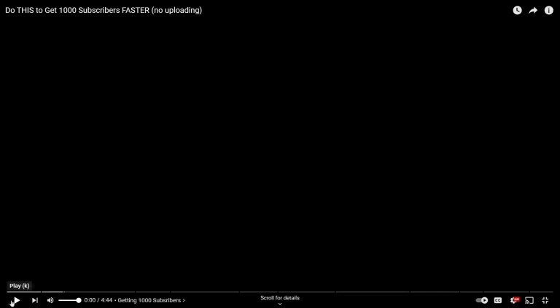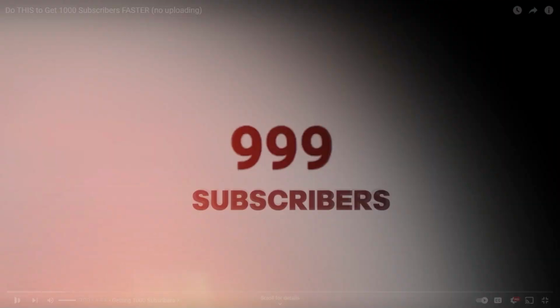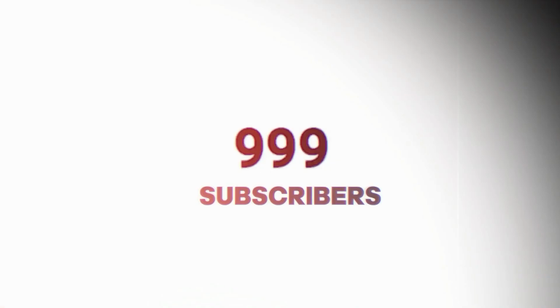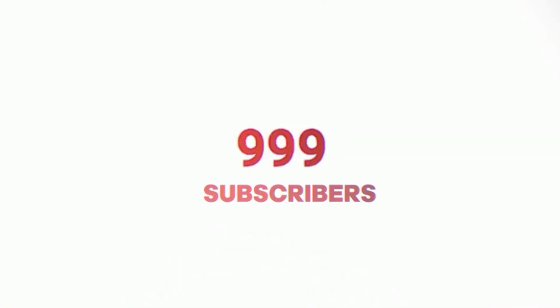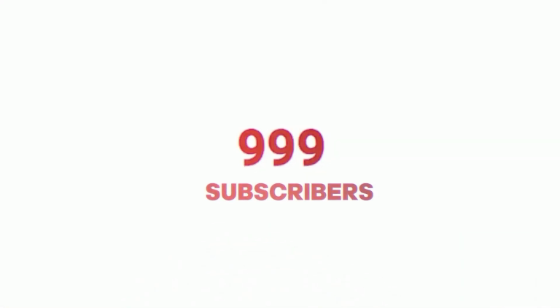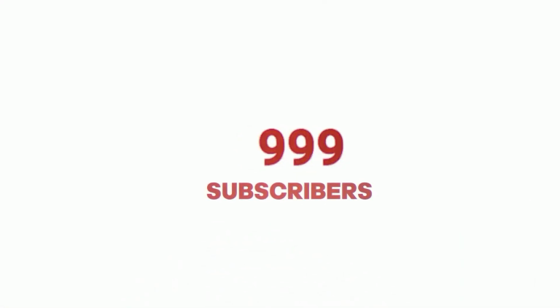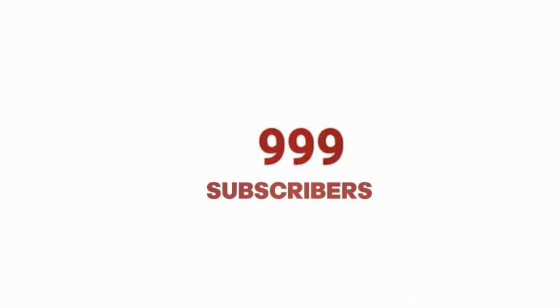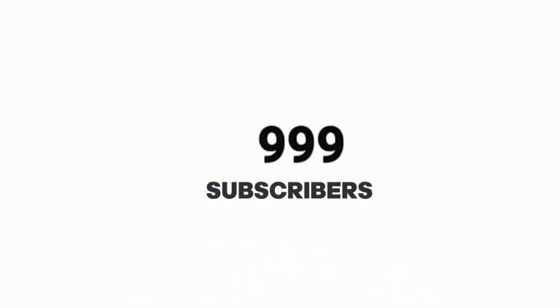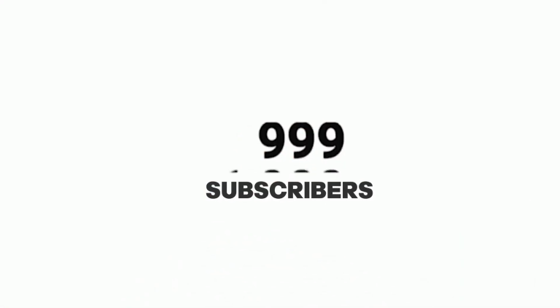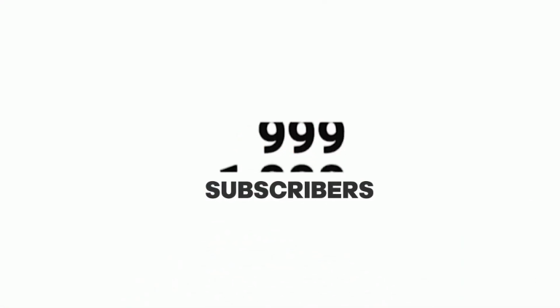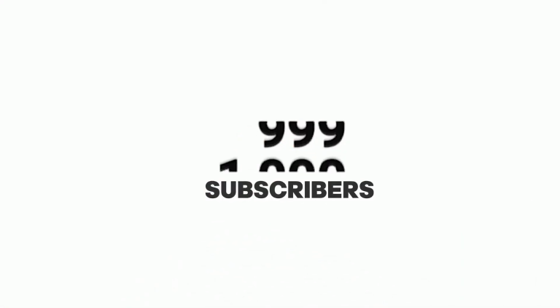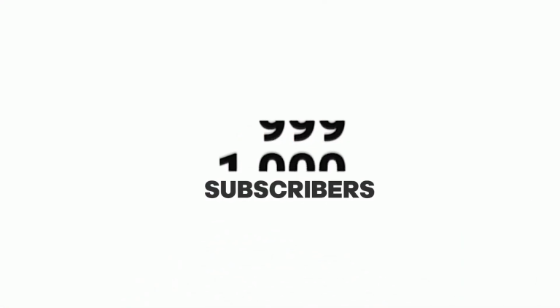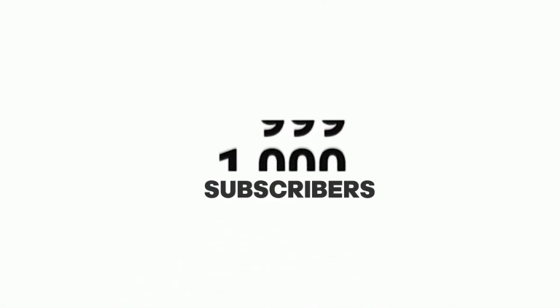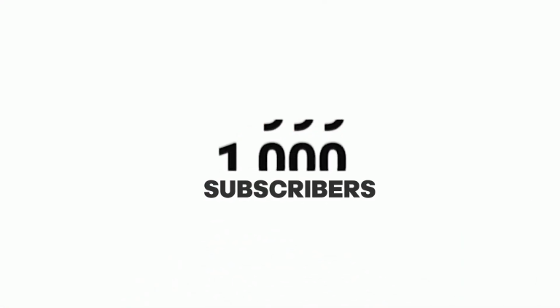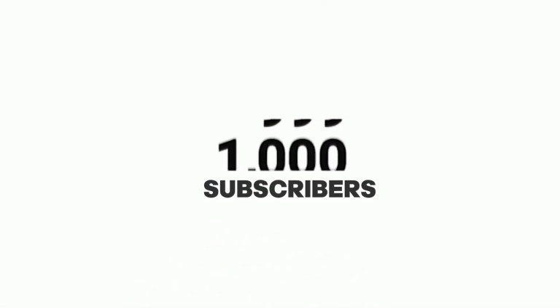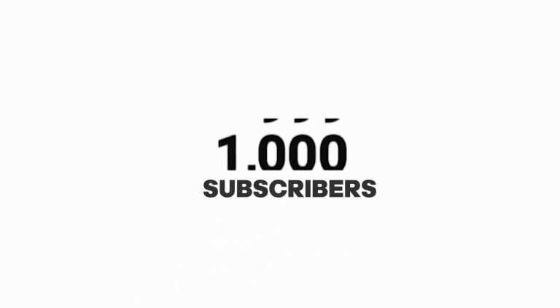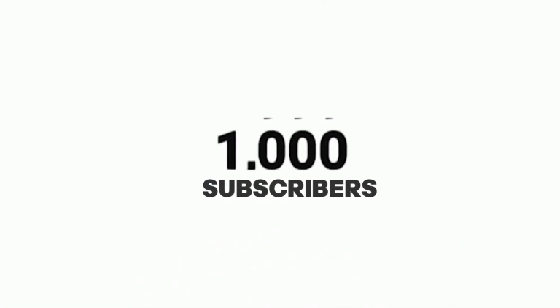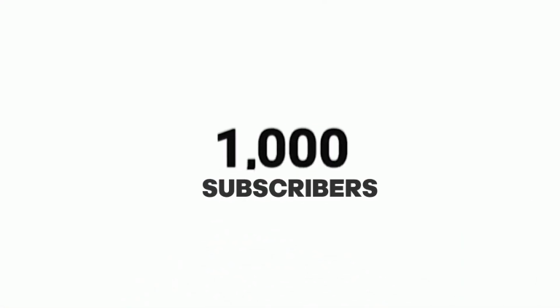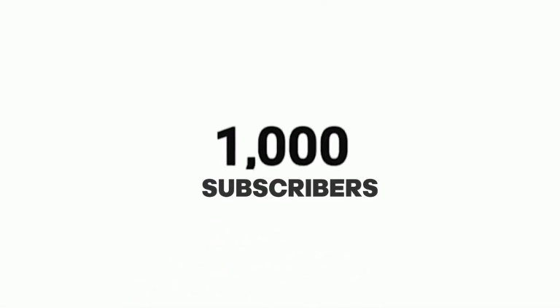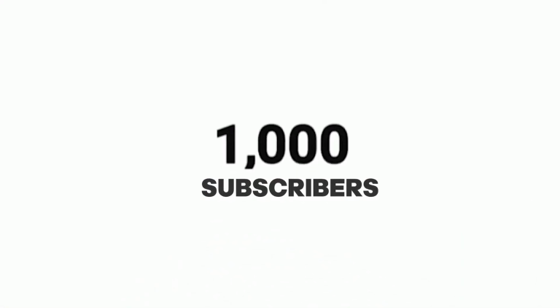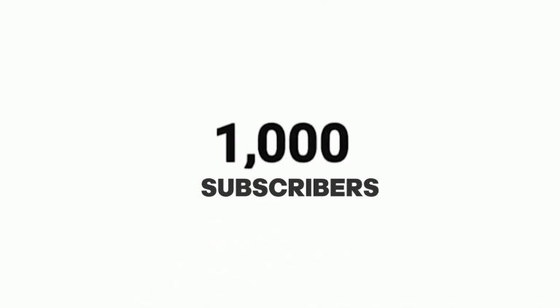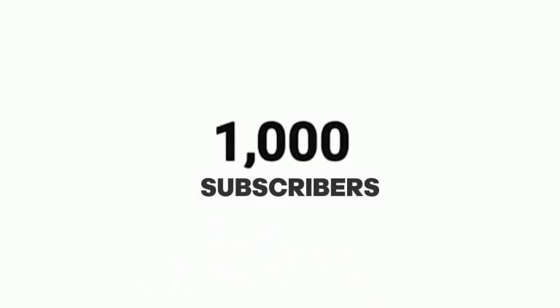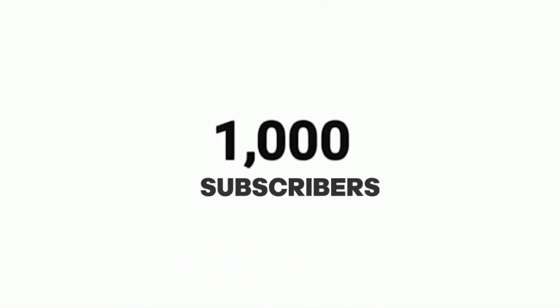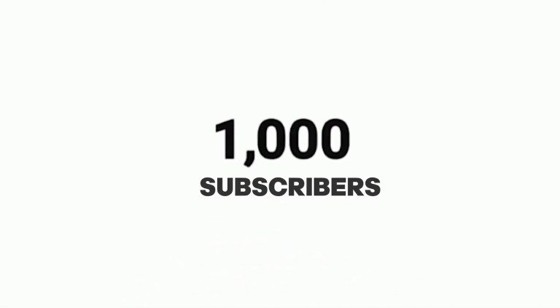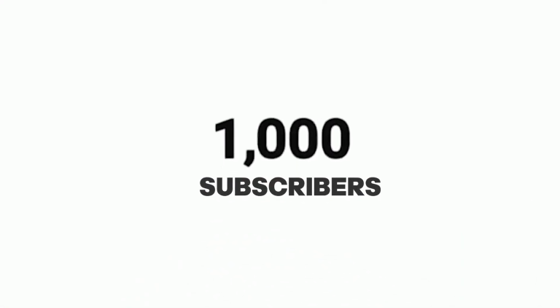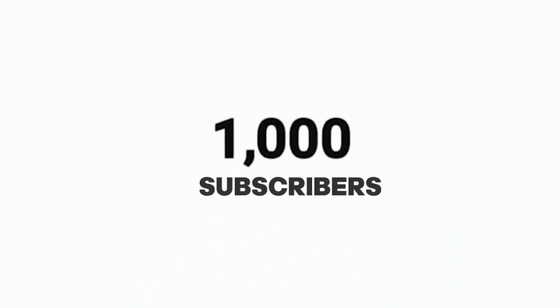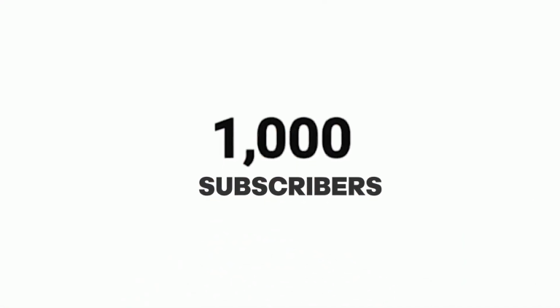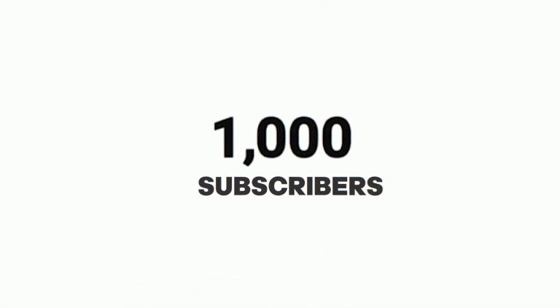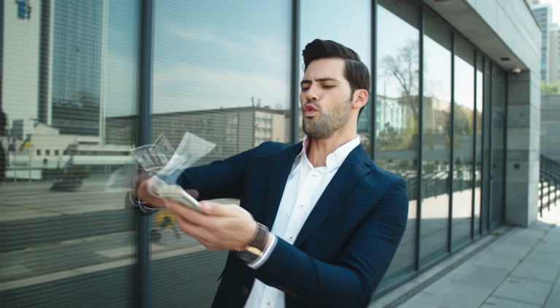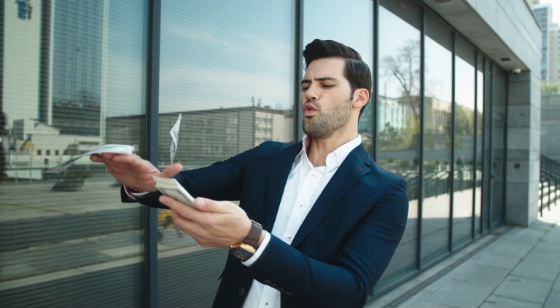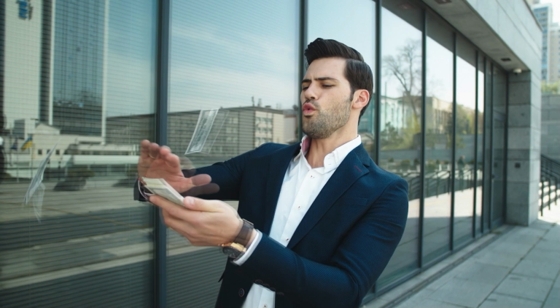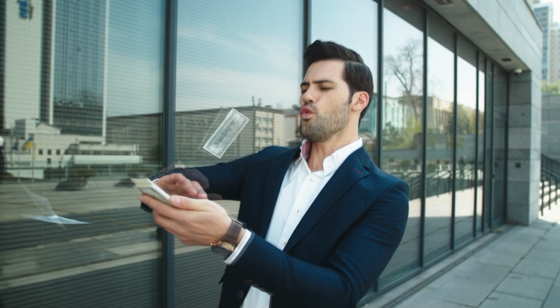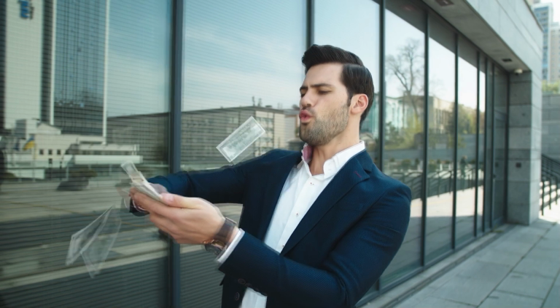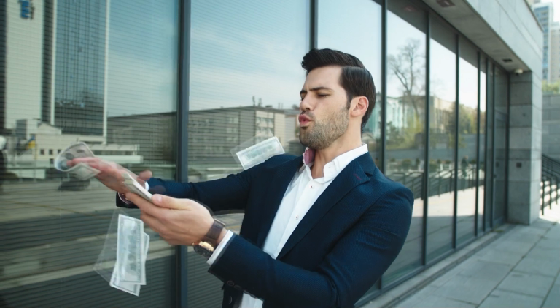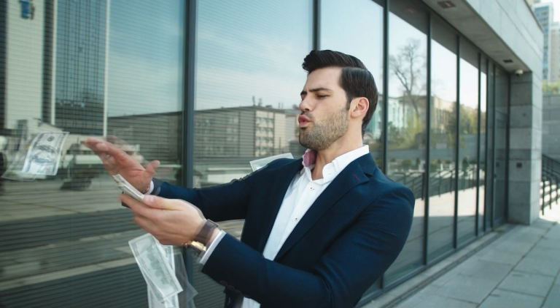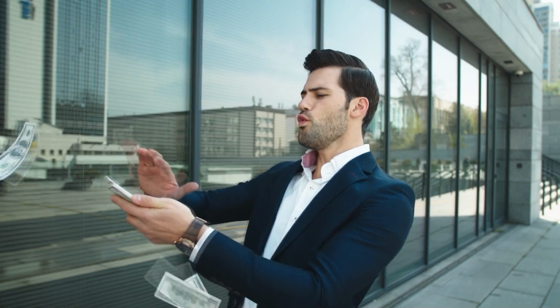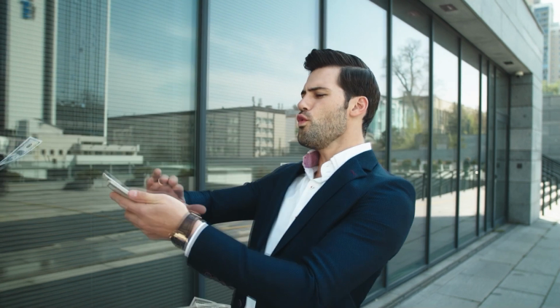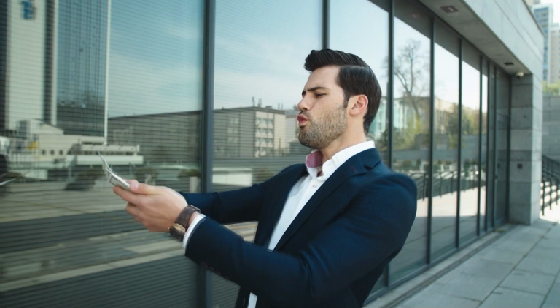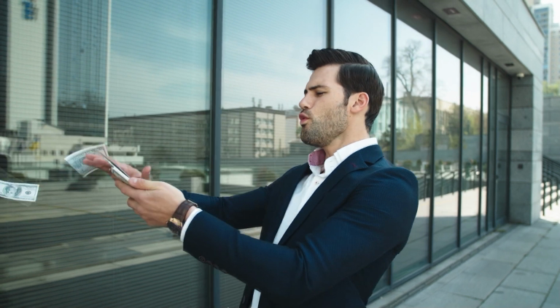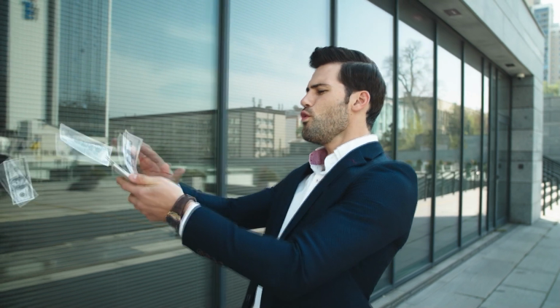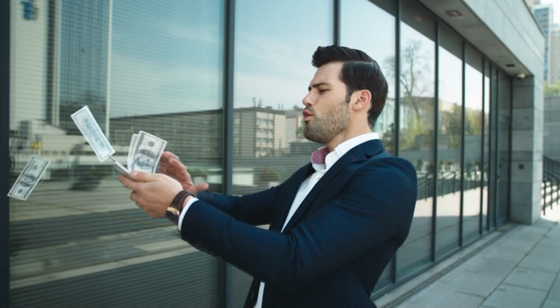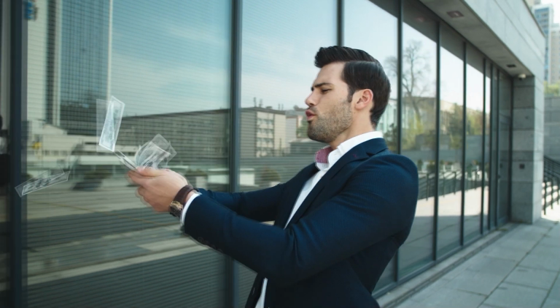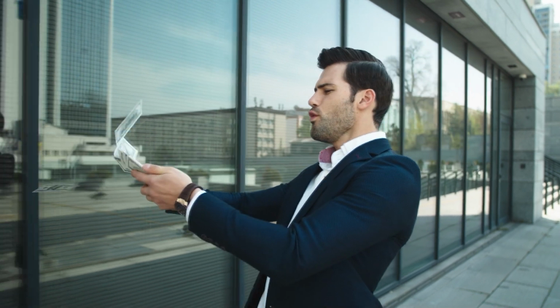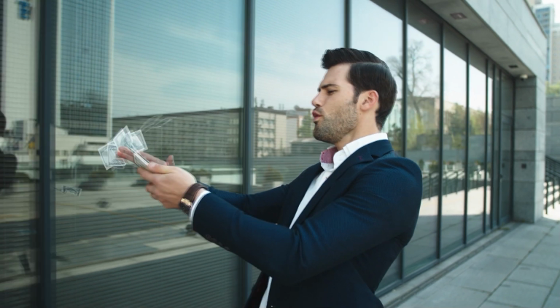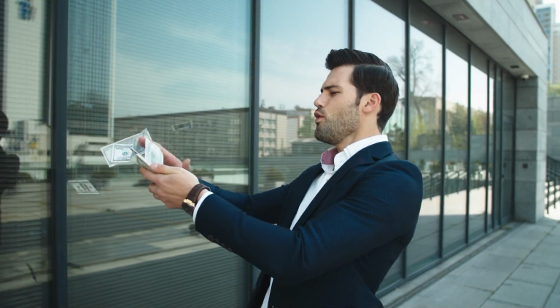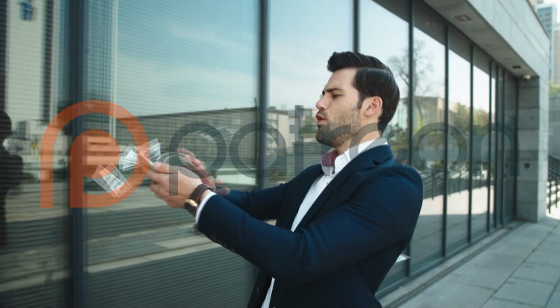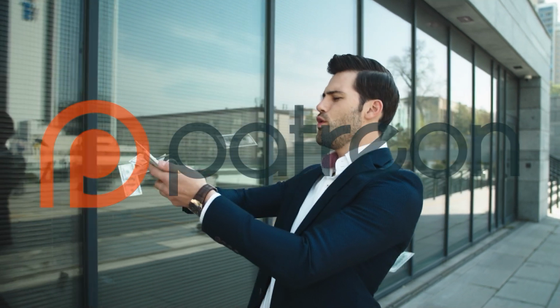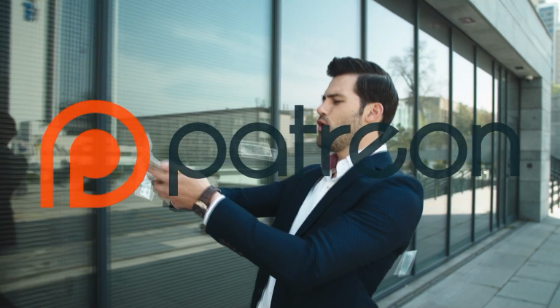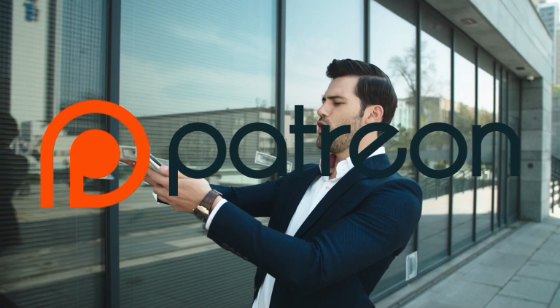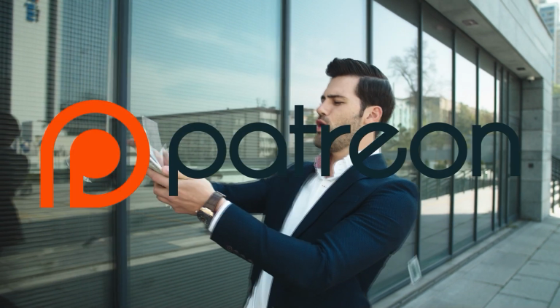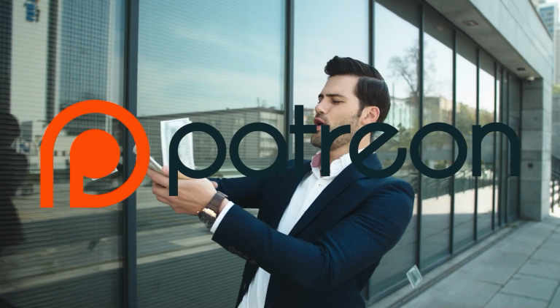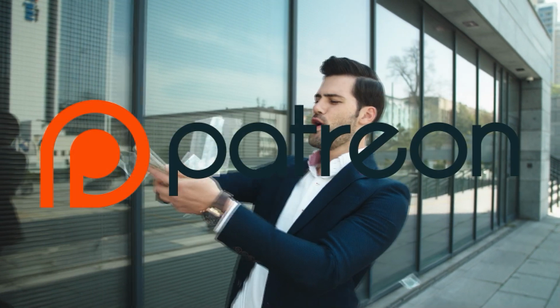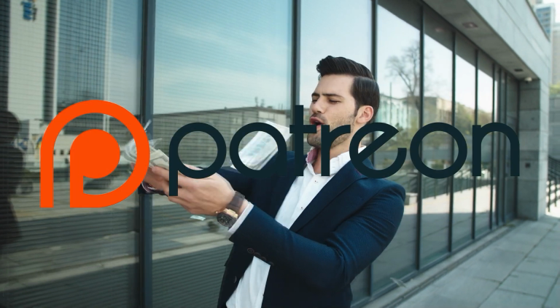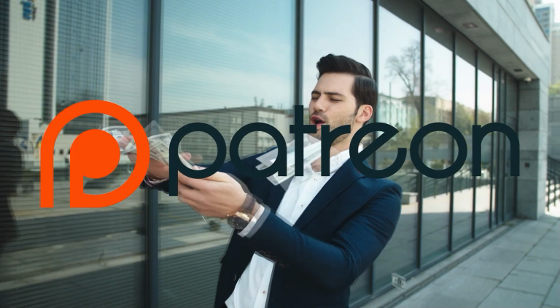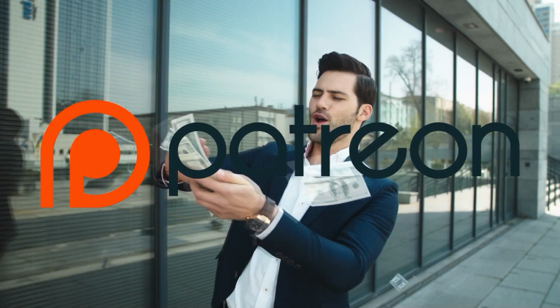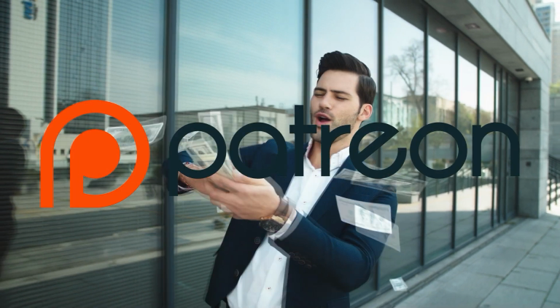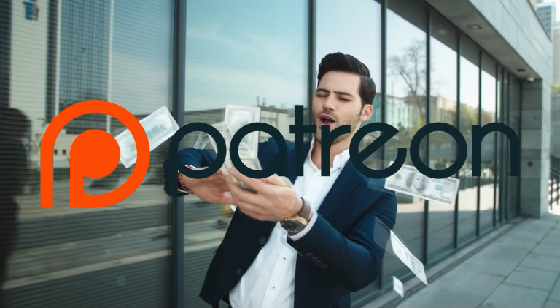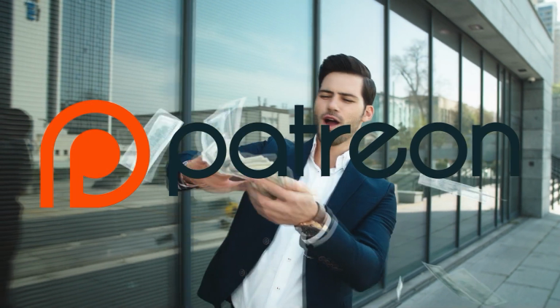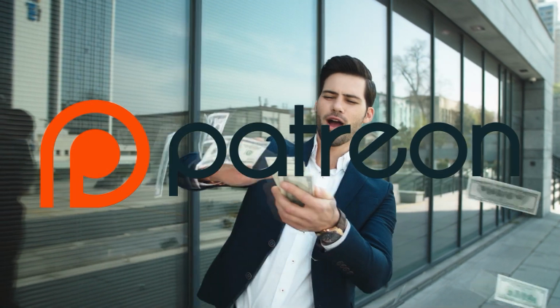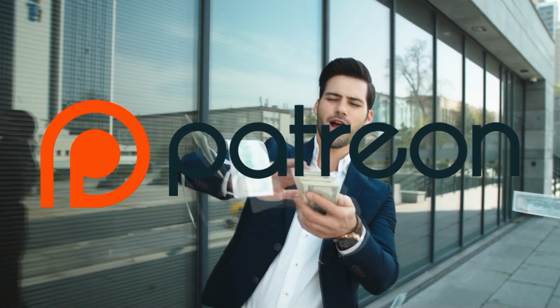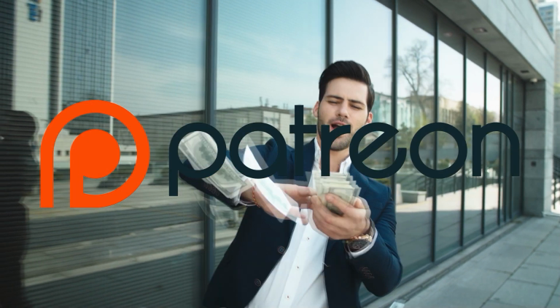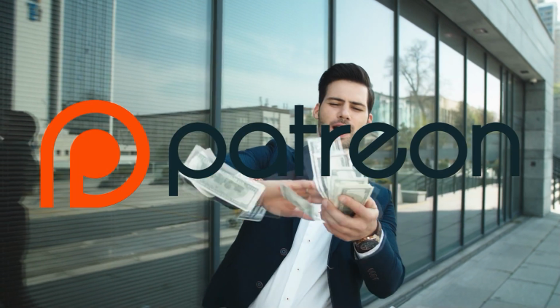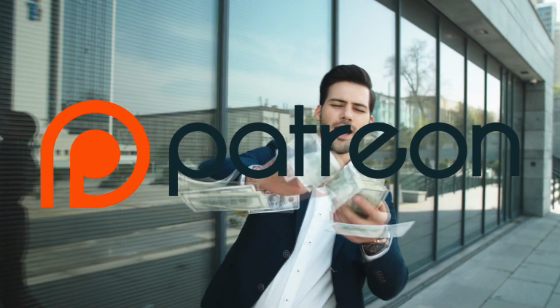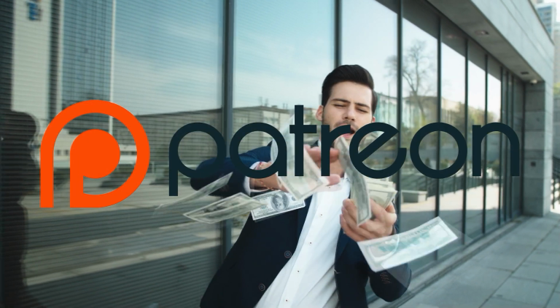As your channel grows, you'll start earning through ad revenue, sponsorships, and even Patreon support from your community.